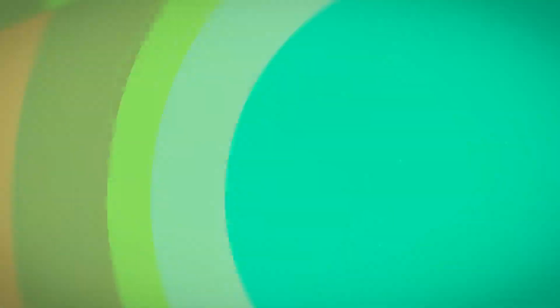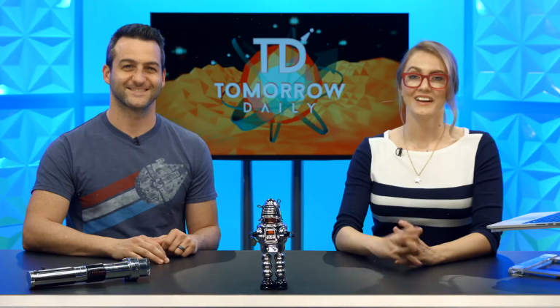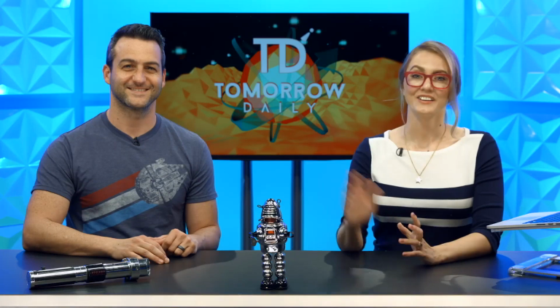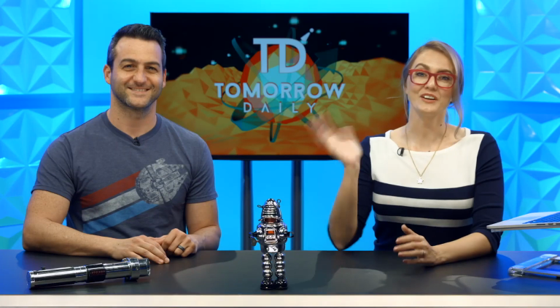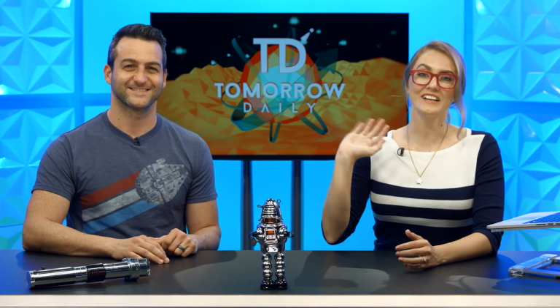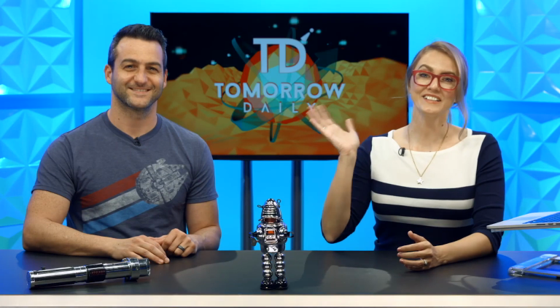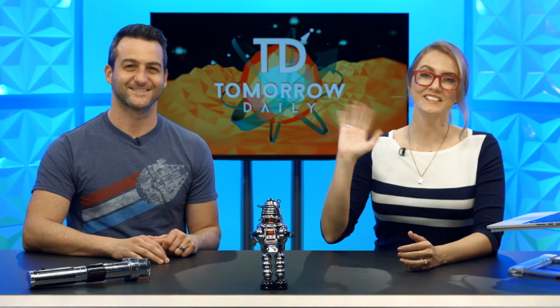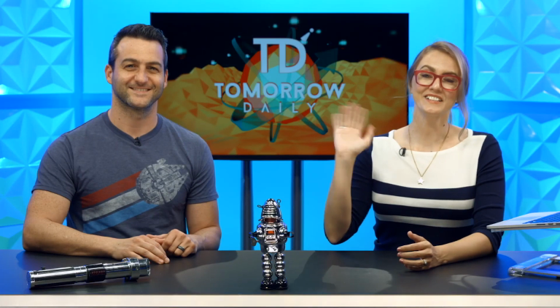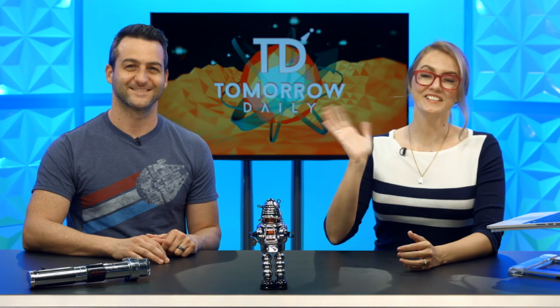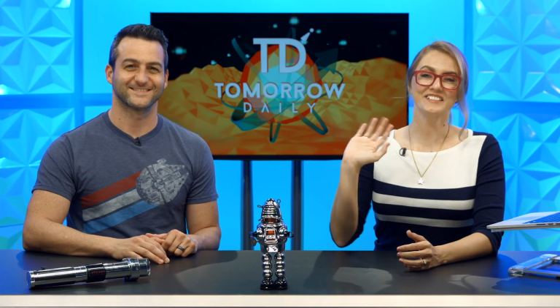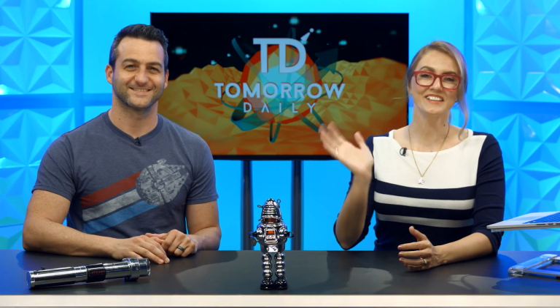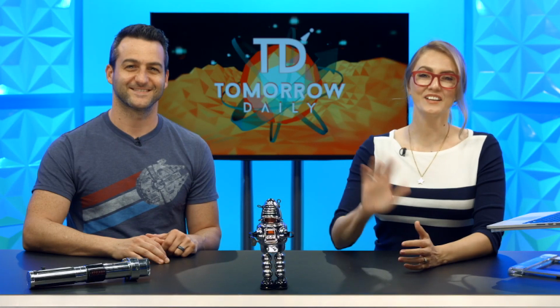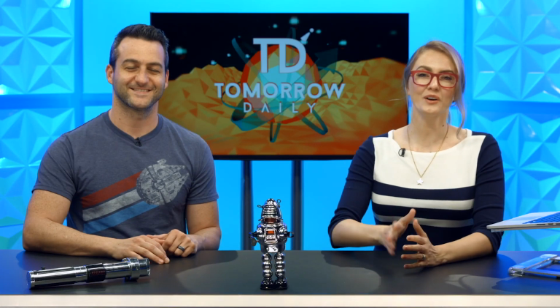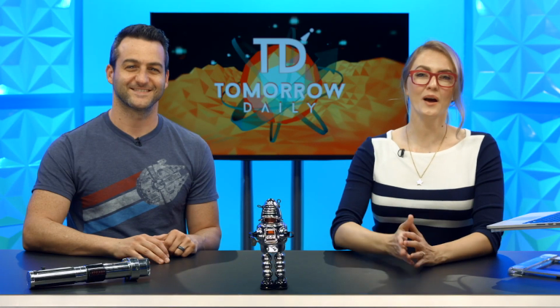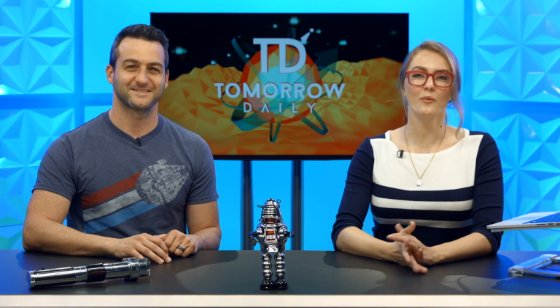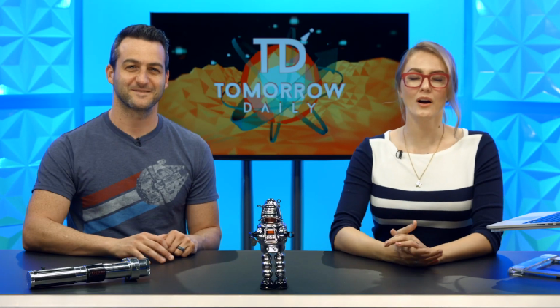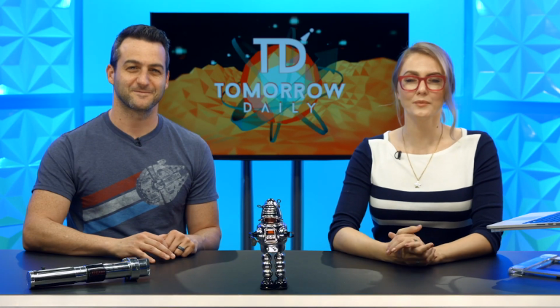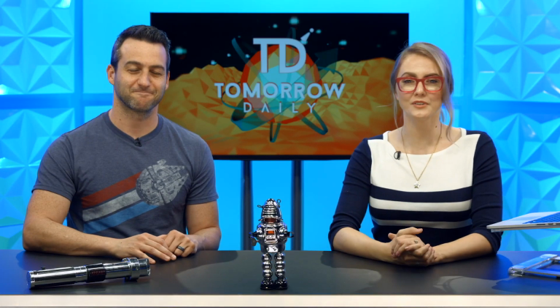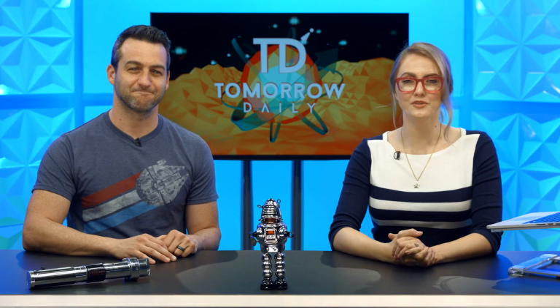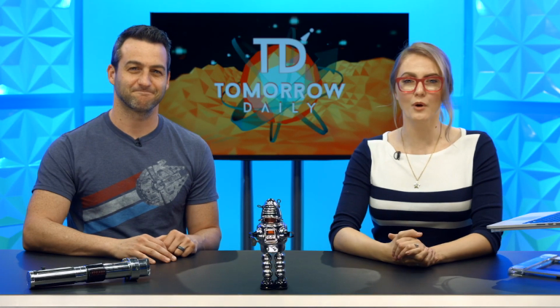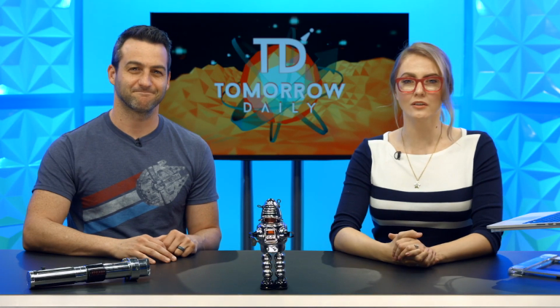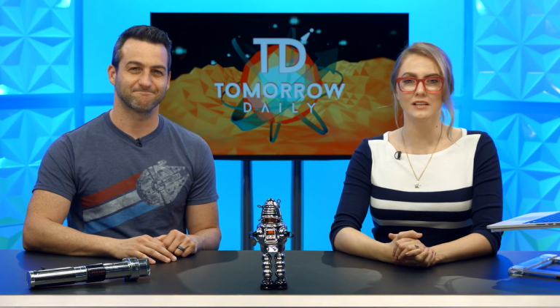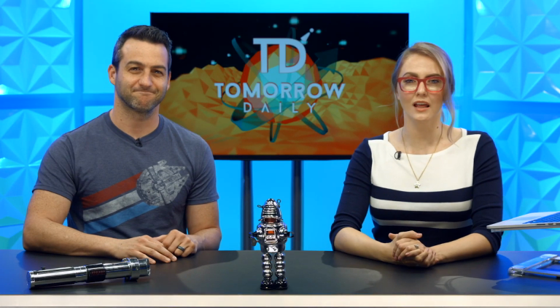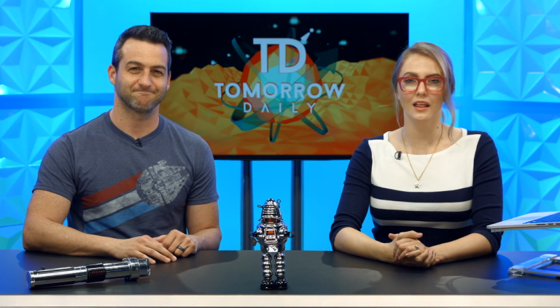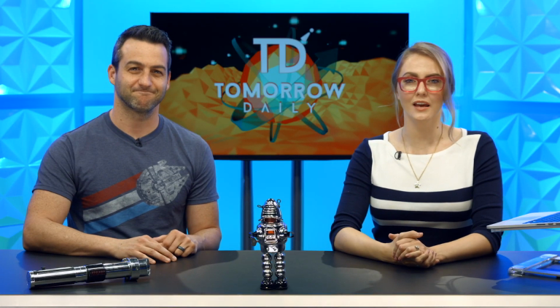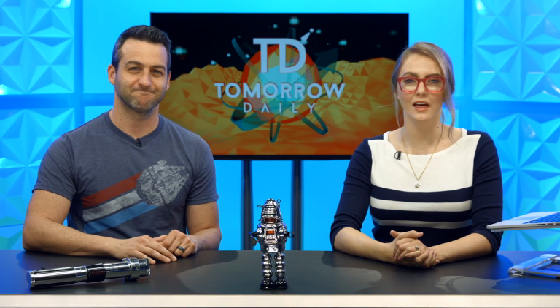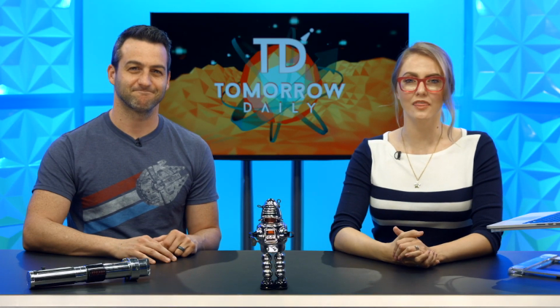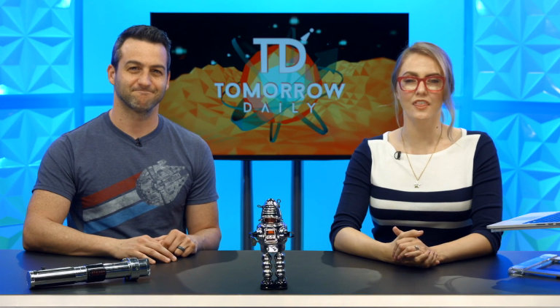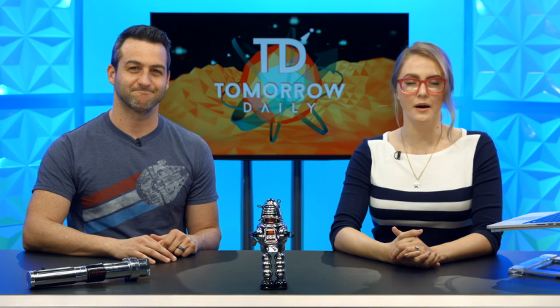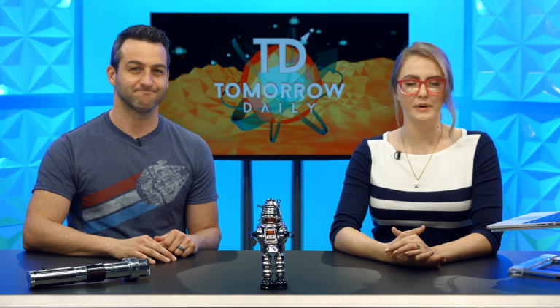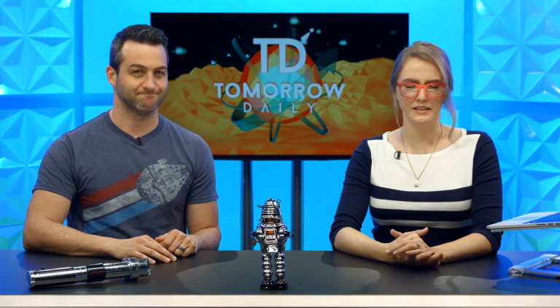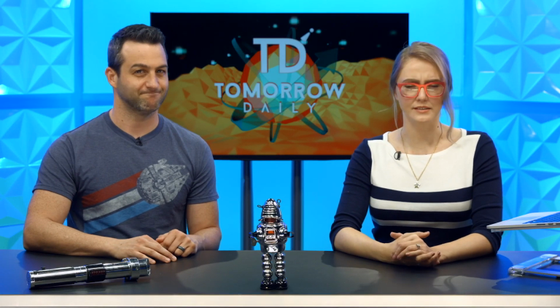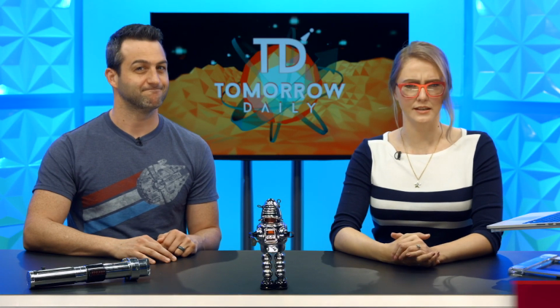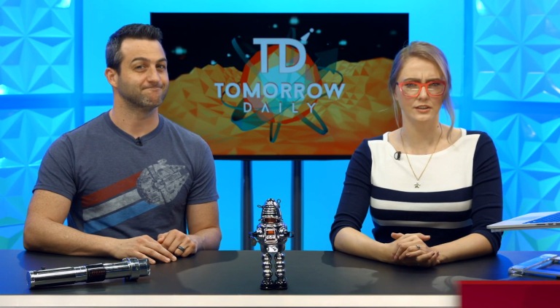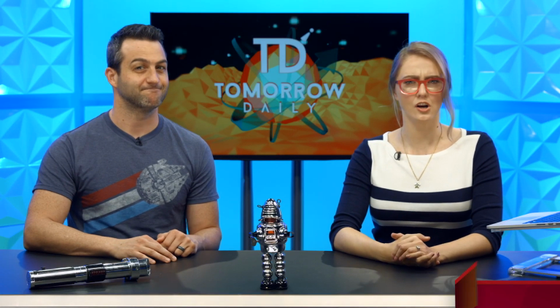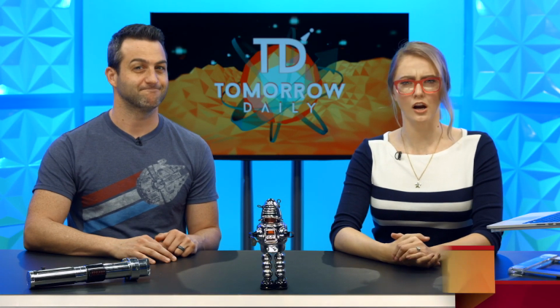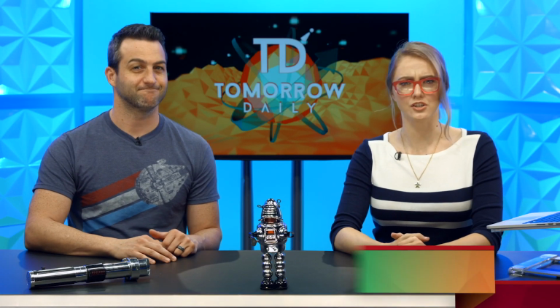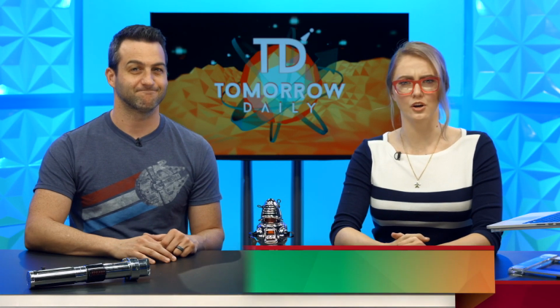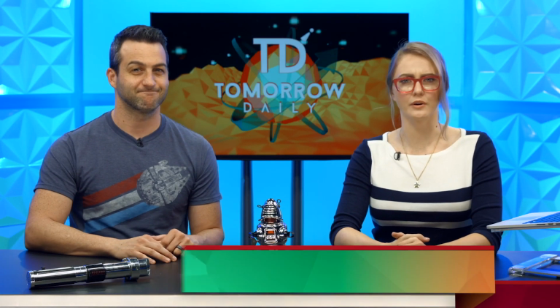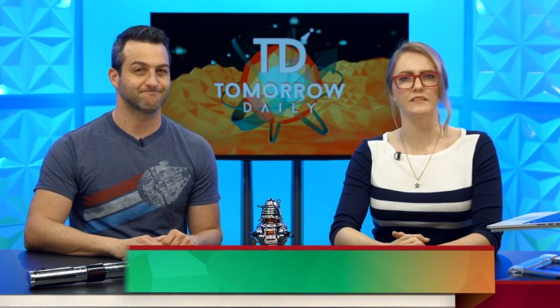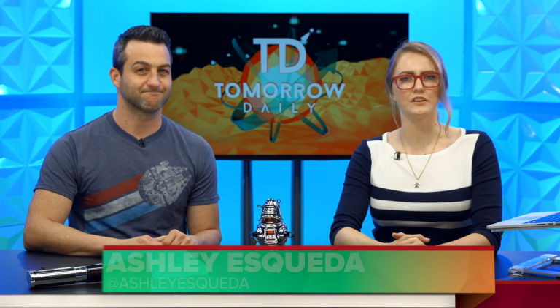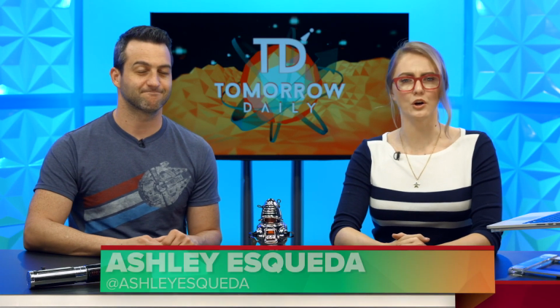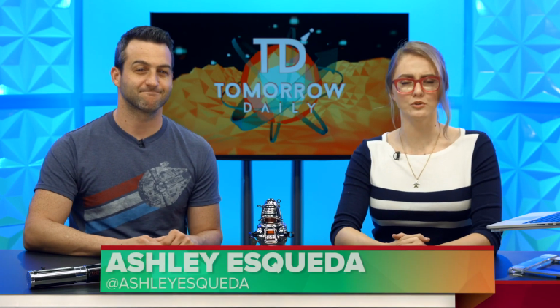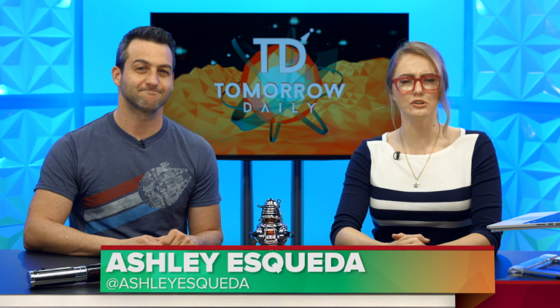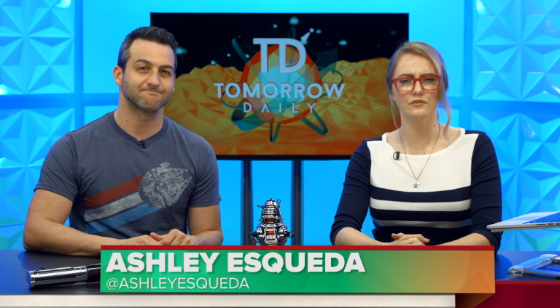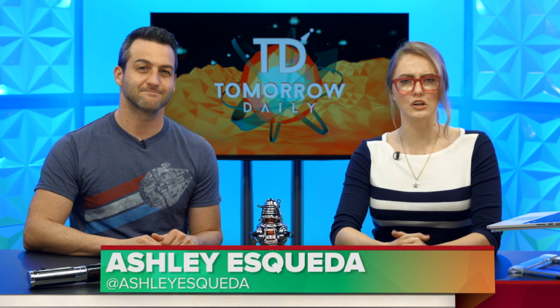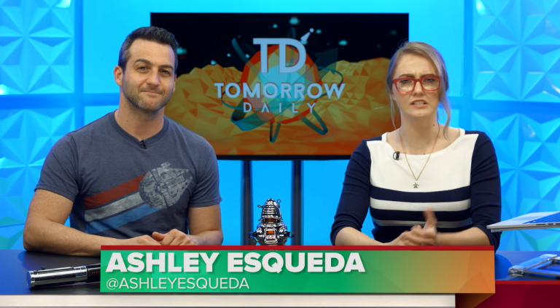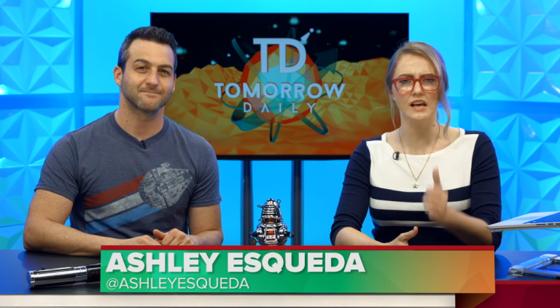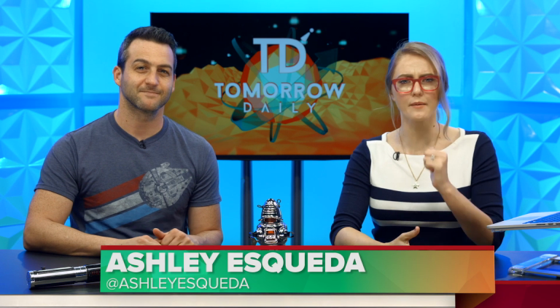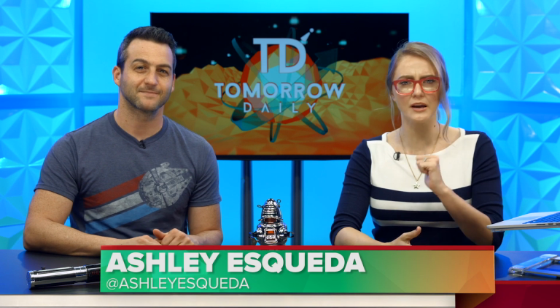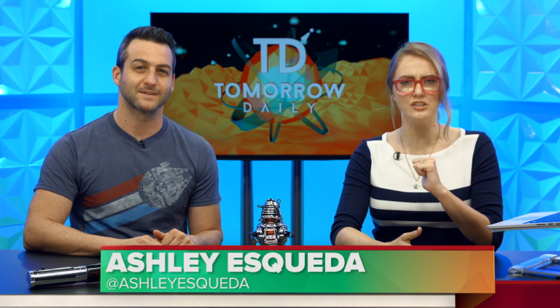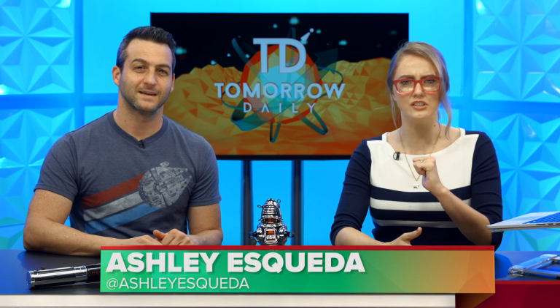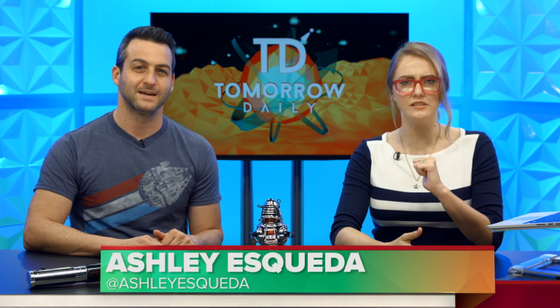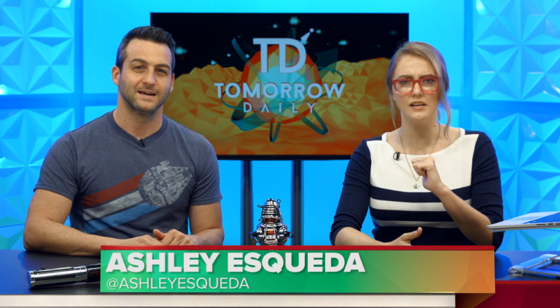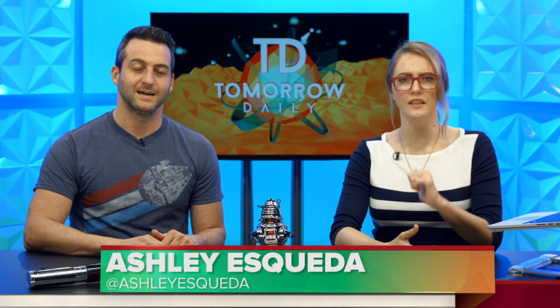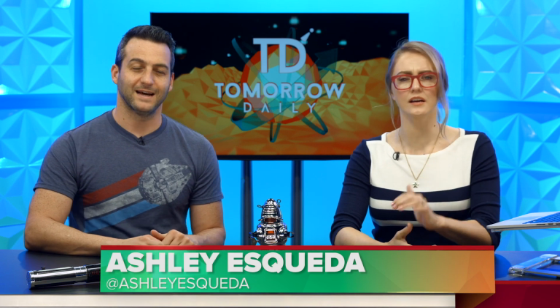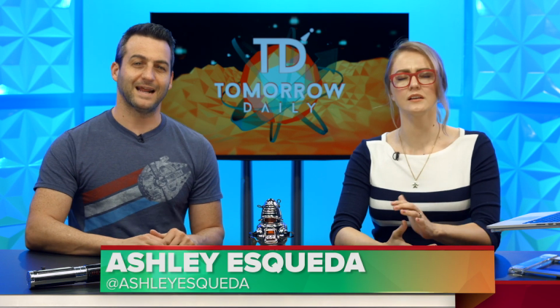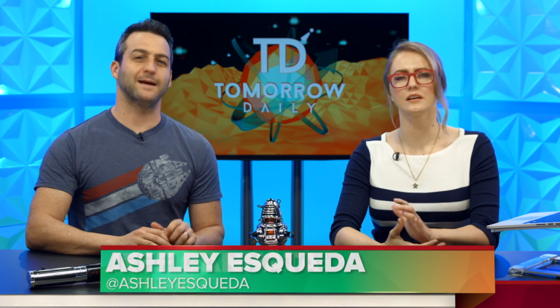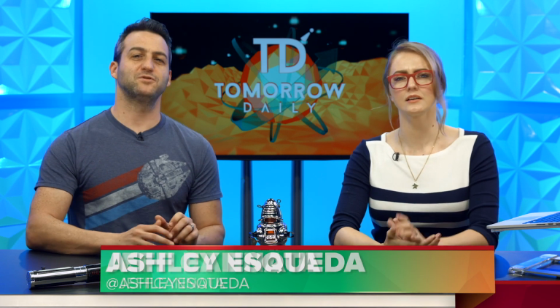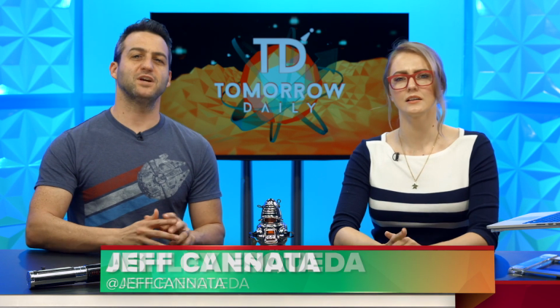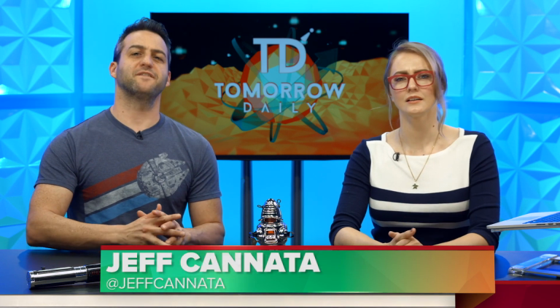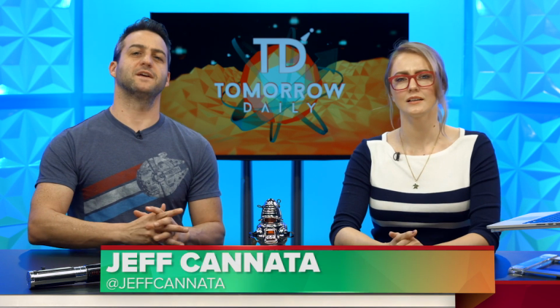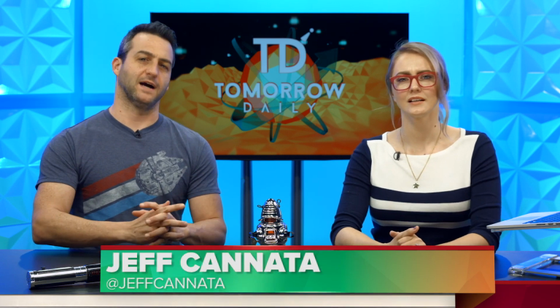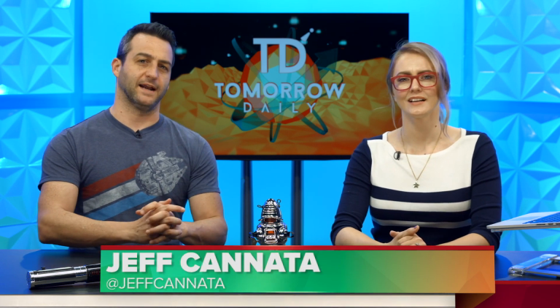Greetings citizens of the internet, welcome to Tomorrow Daily, the best tech talk show in the known universe. I'm Ashley Esqueda. And I'm Jeff Cannata.